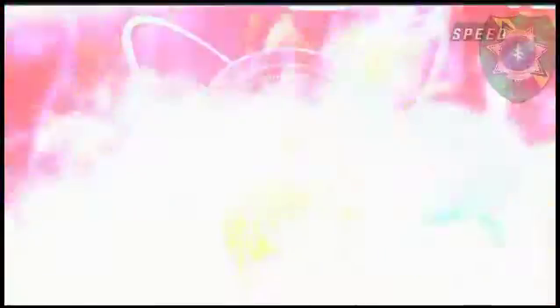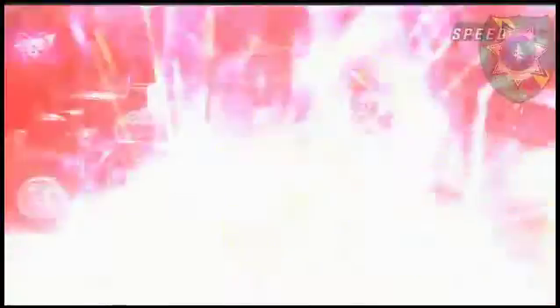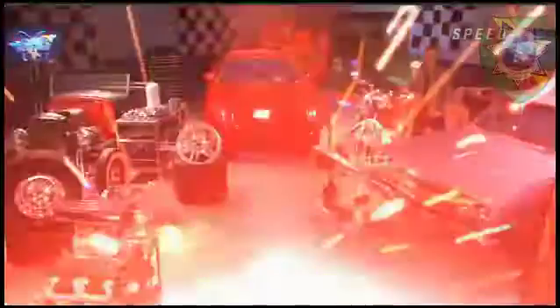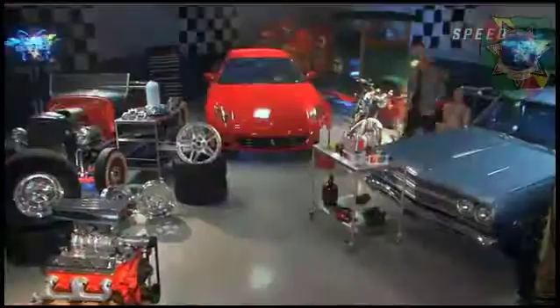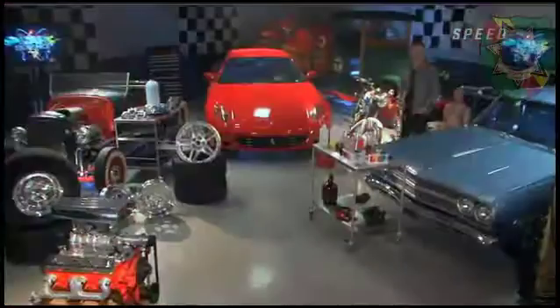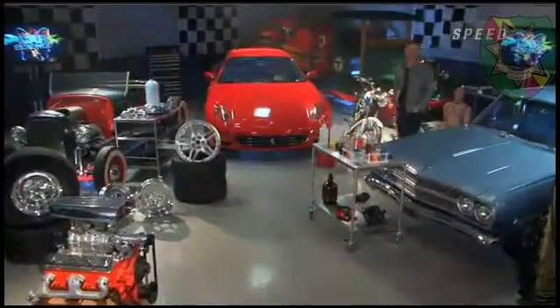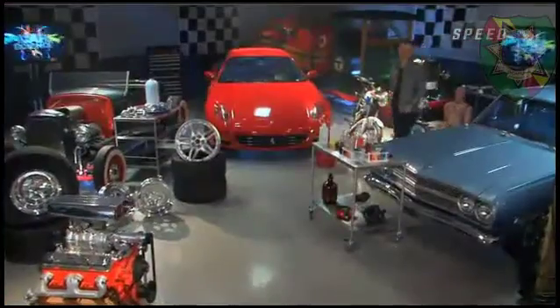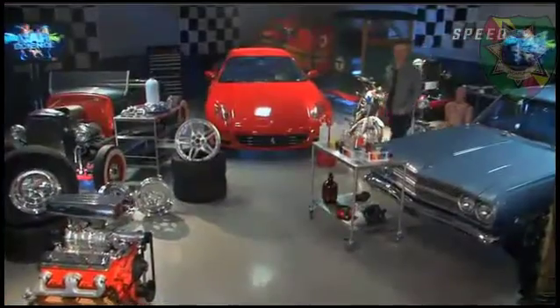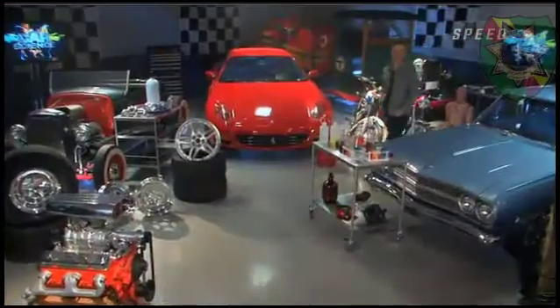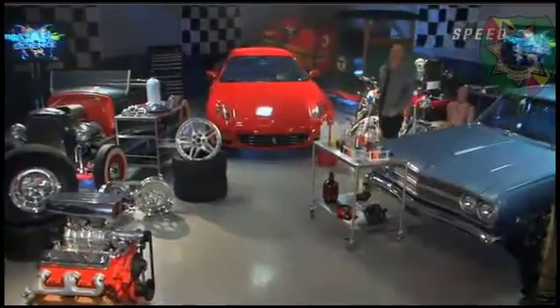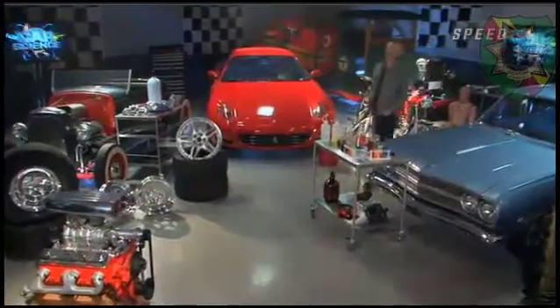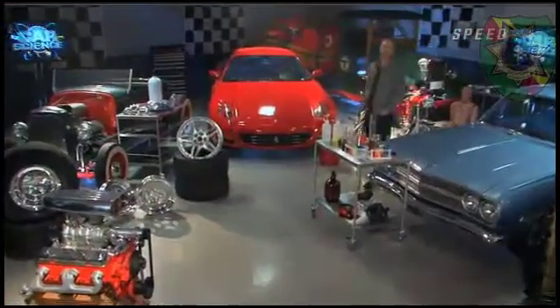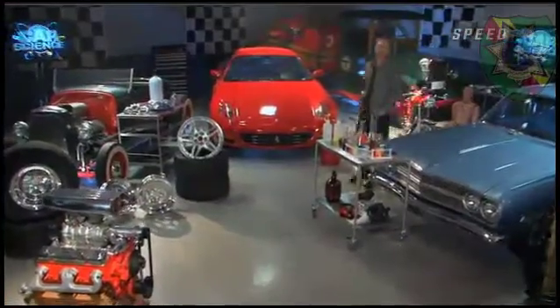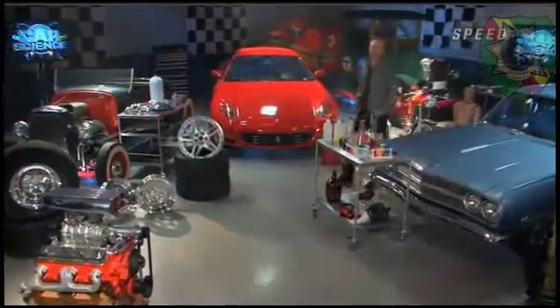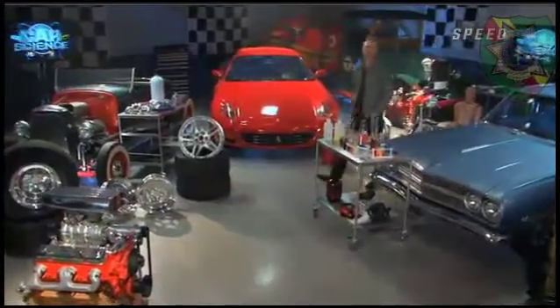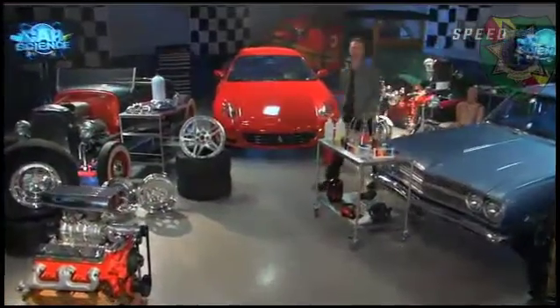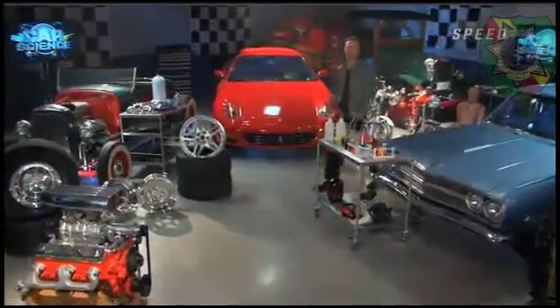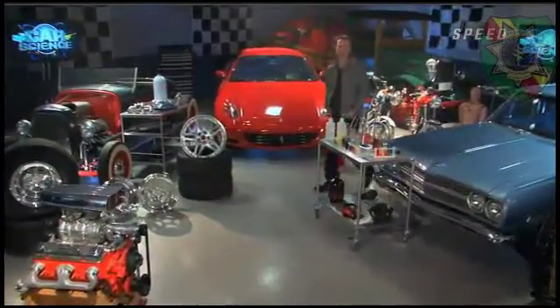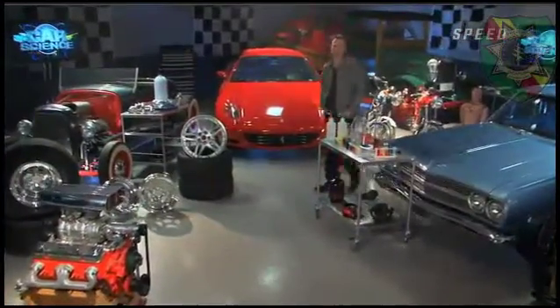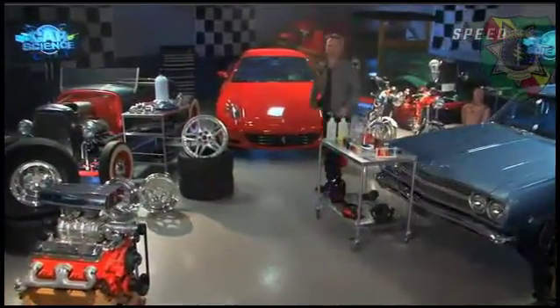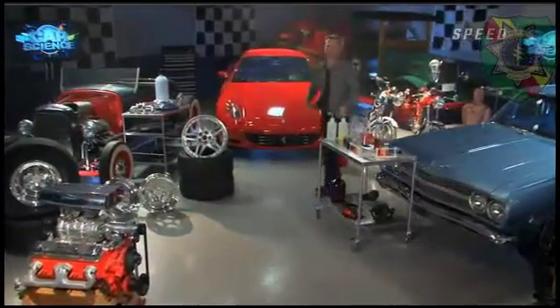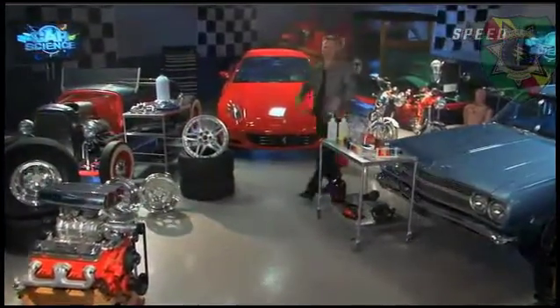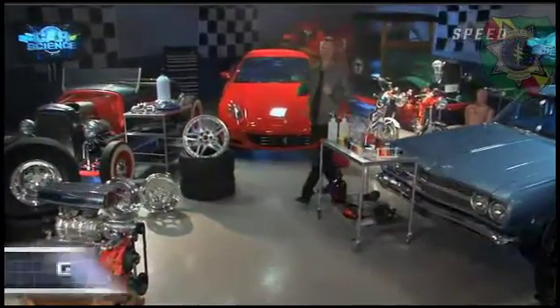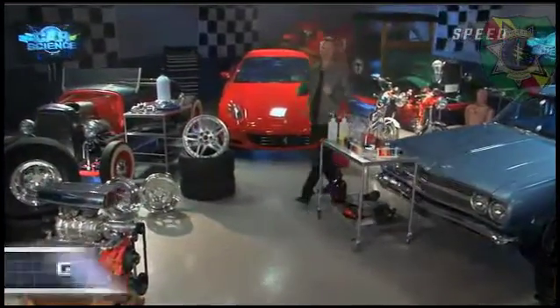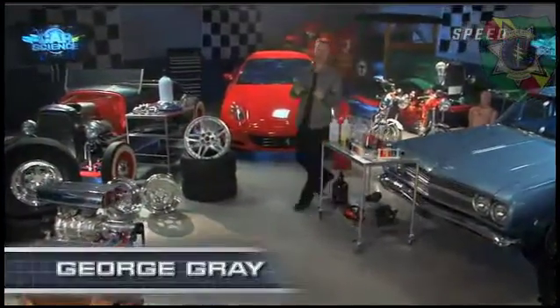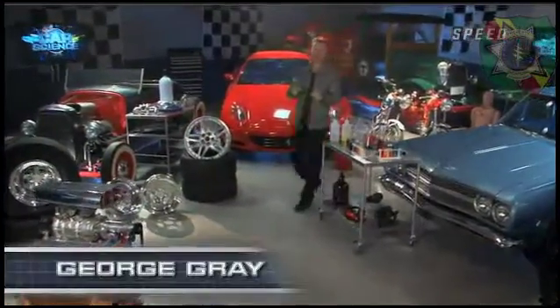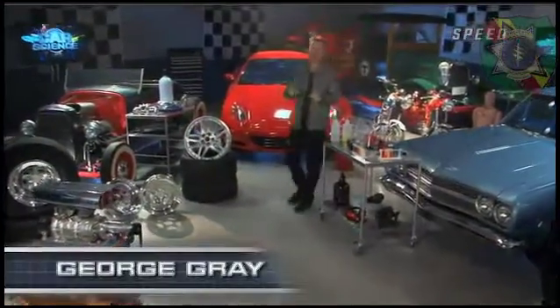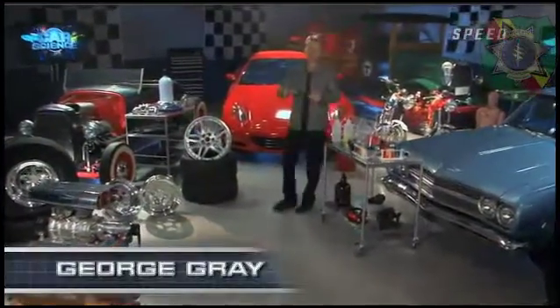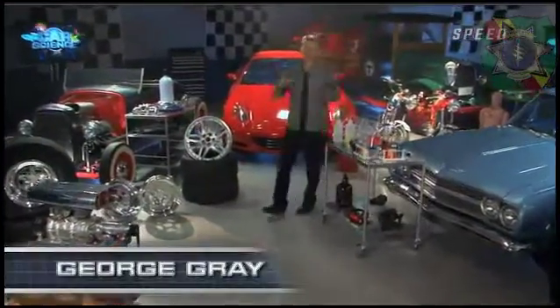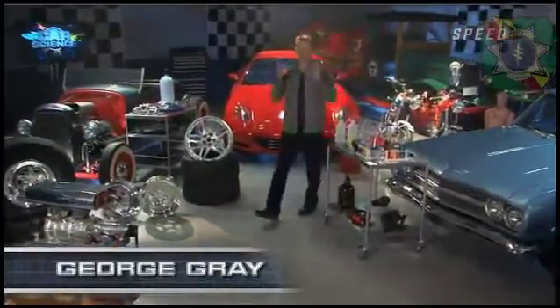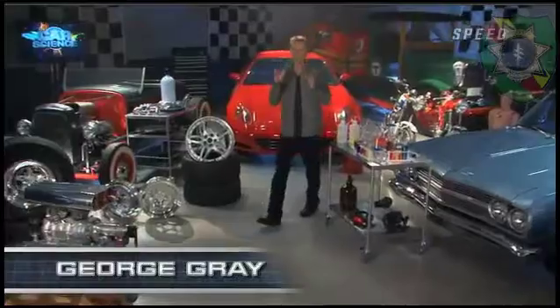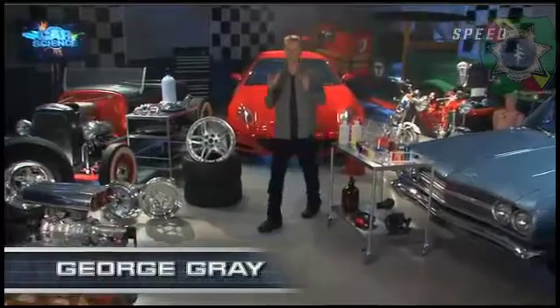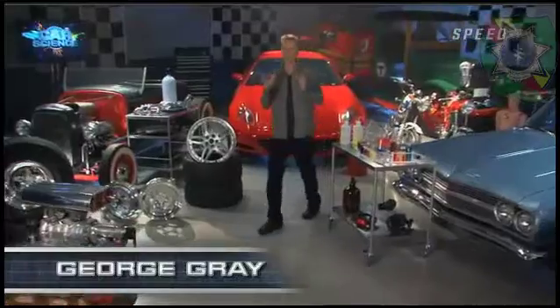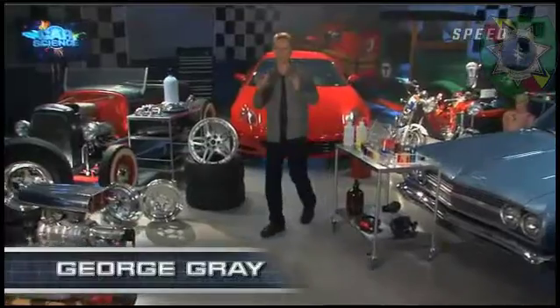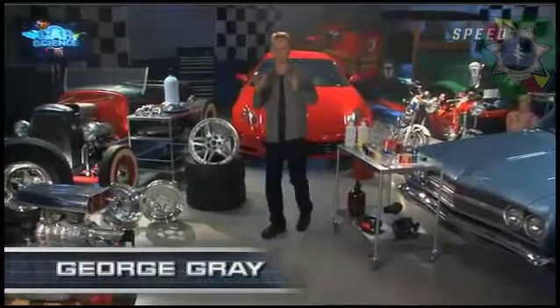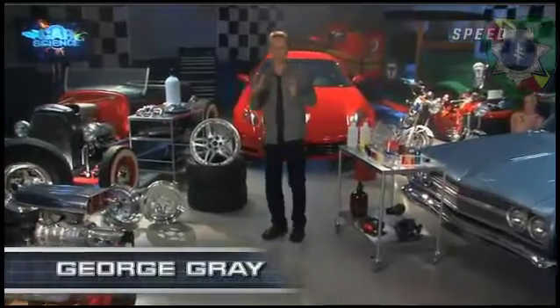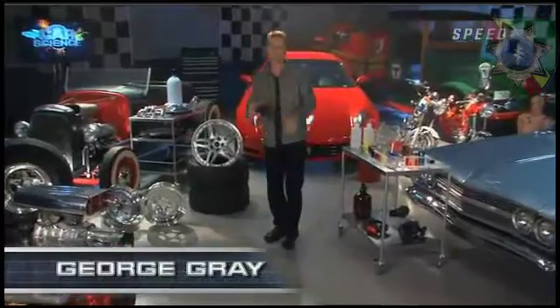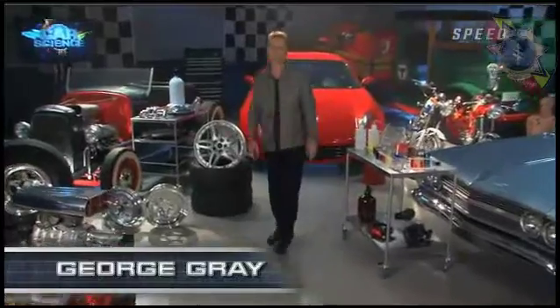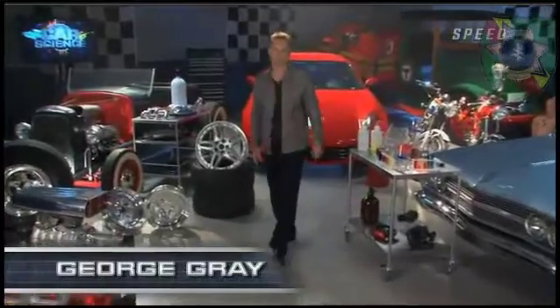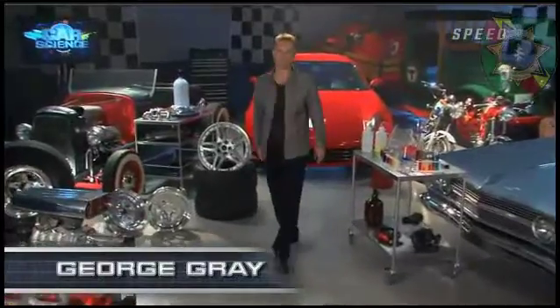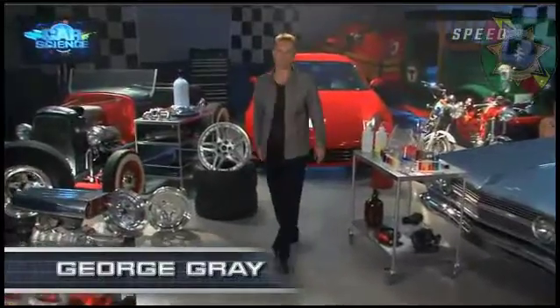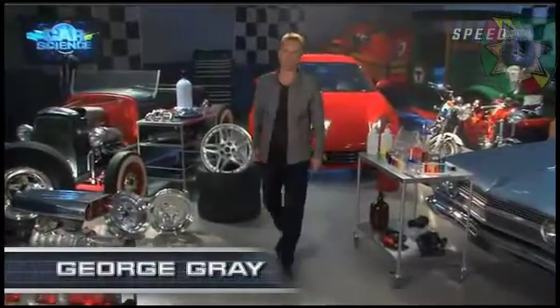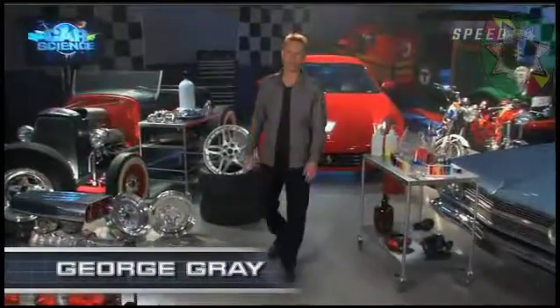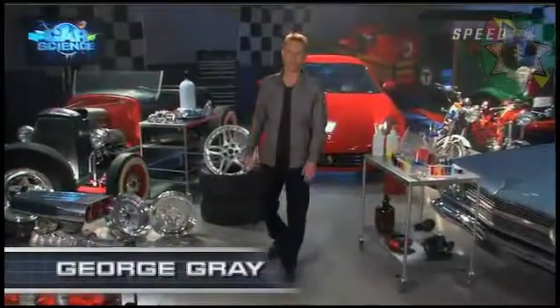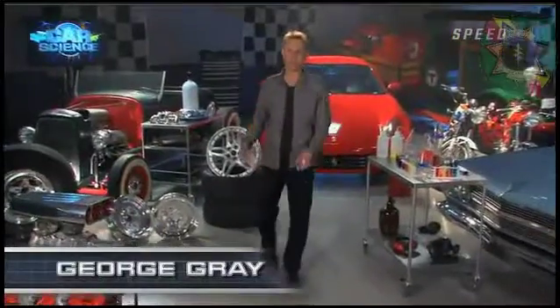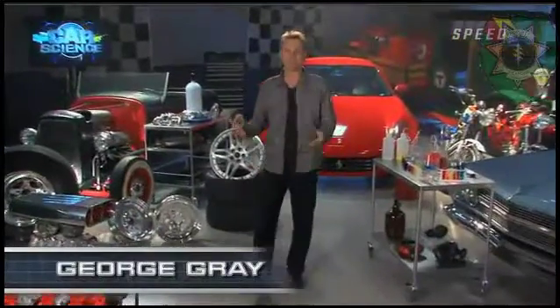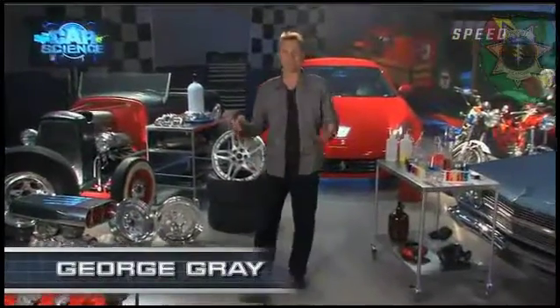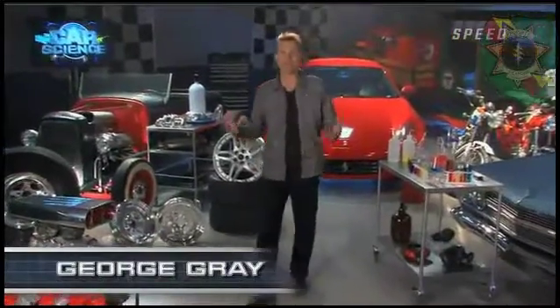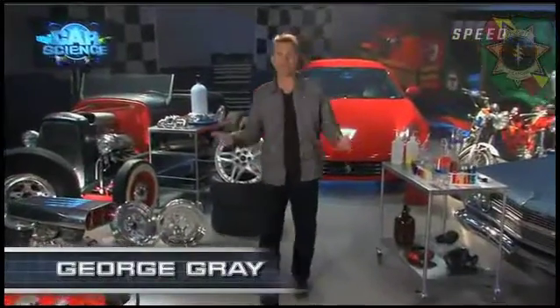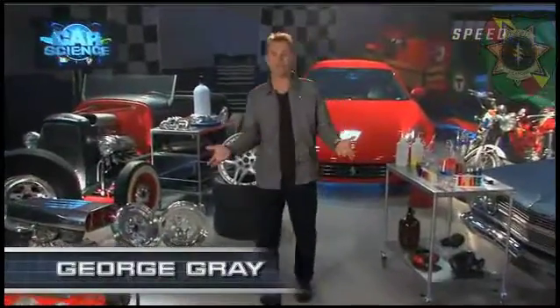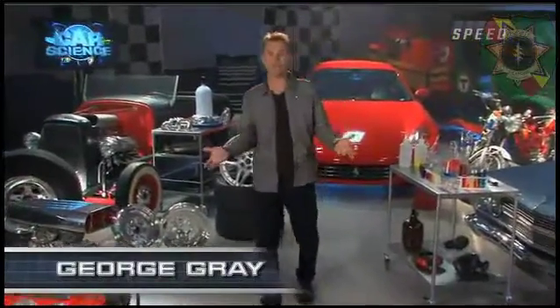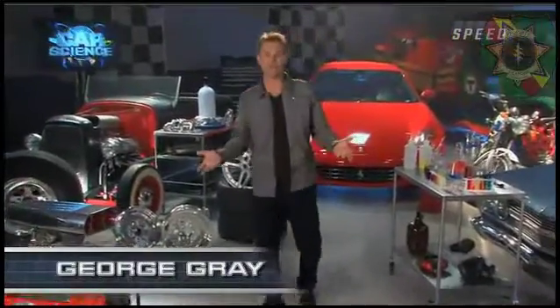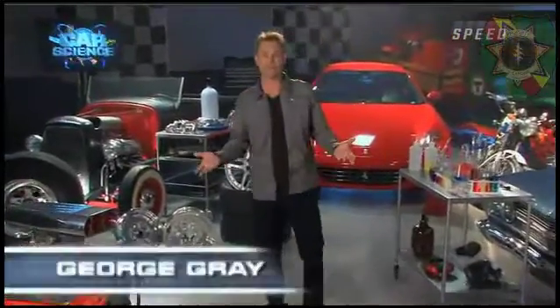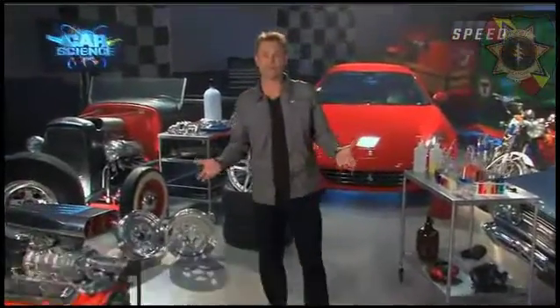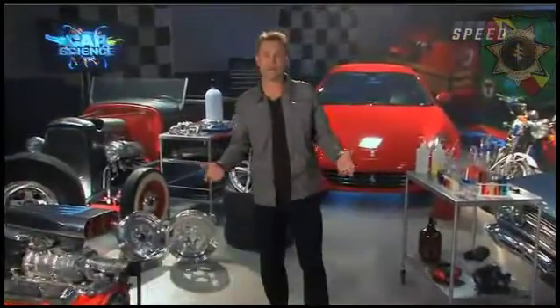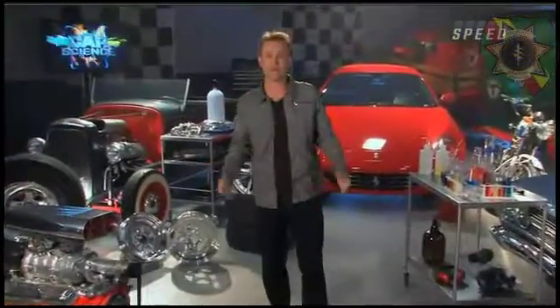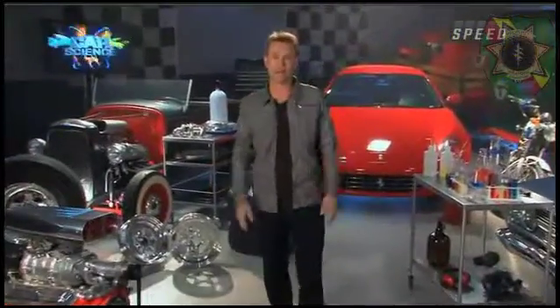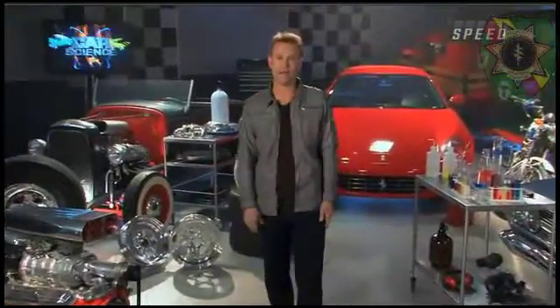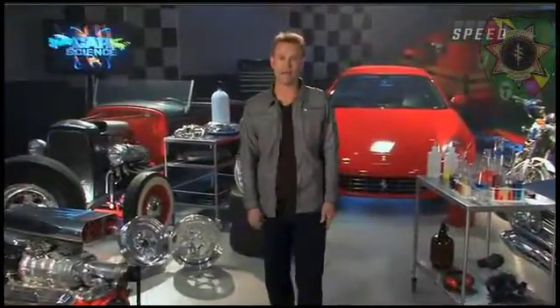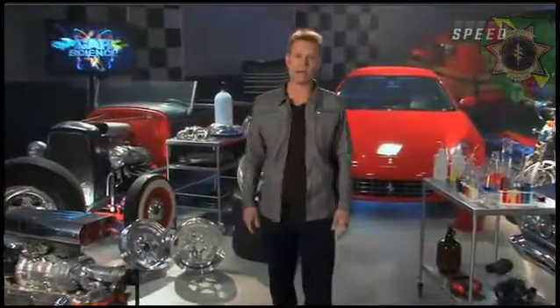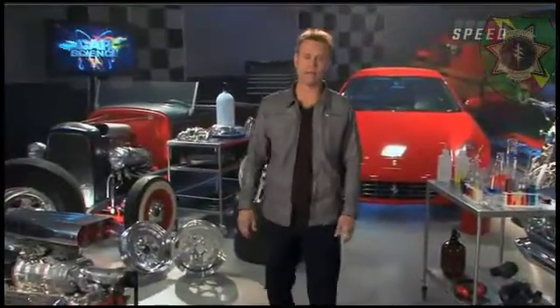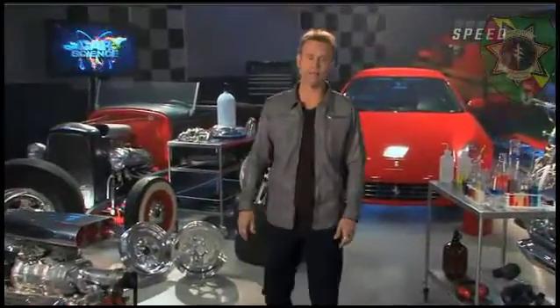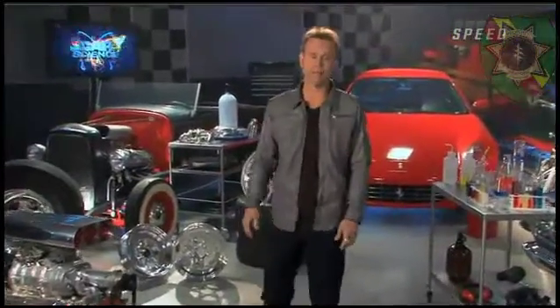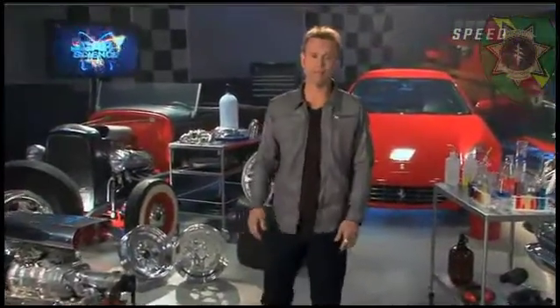Hi everybody, and welcome to Car Science, the show that kicks the revs up to the red line and then figures out how they got there.